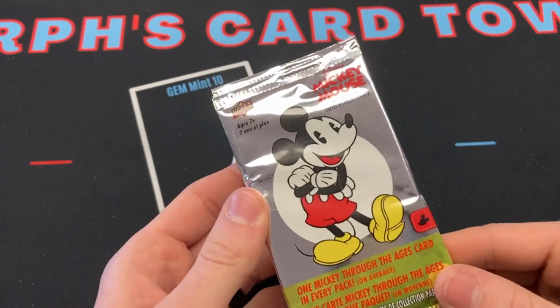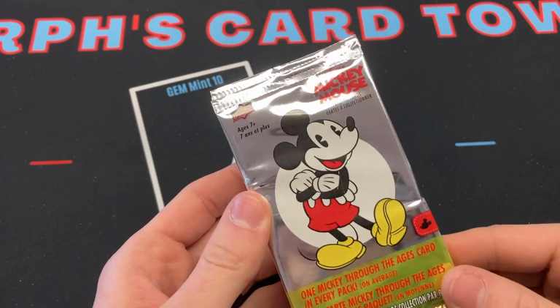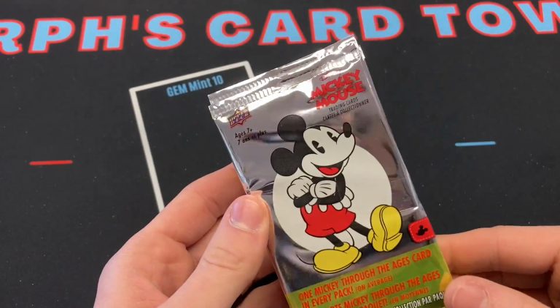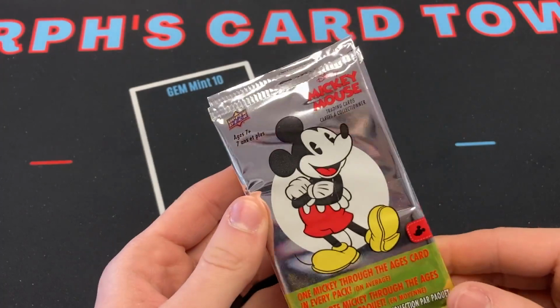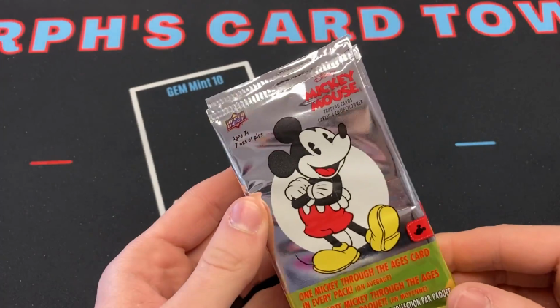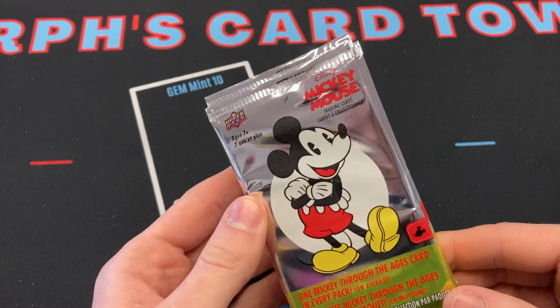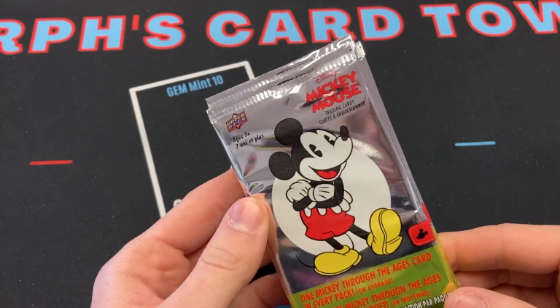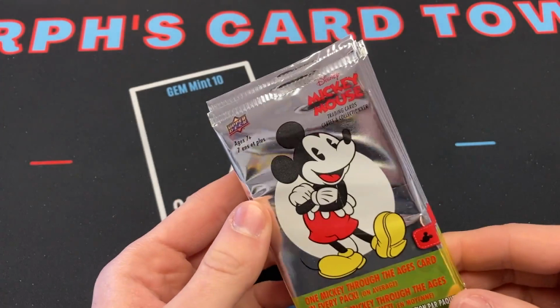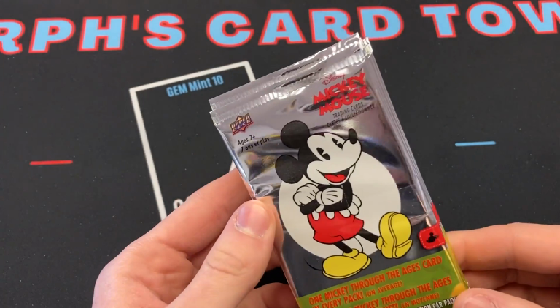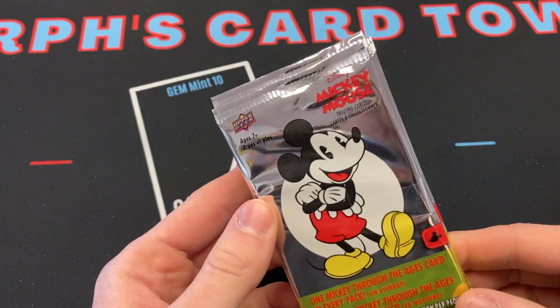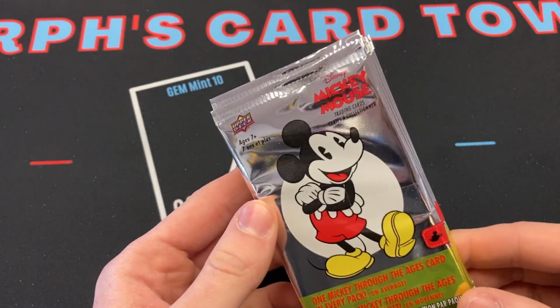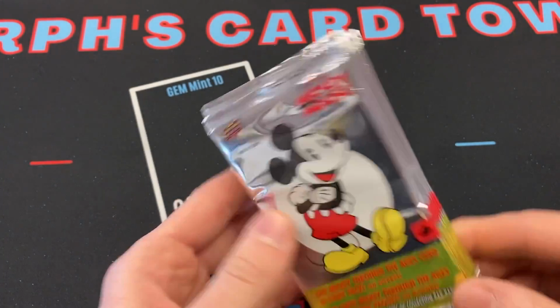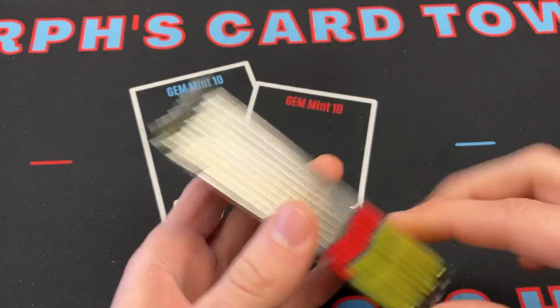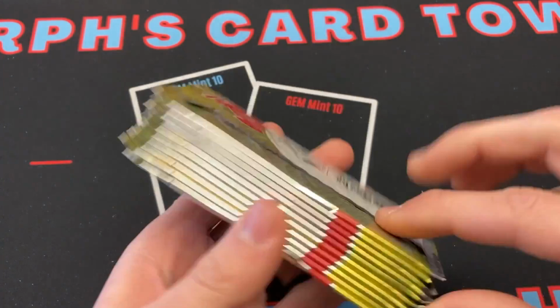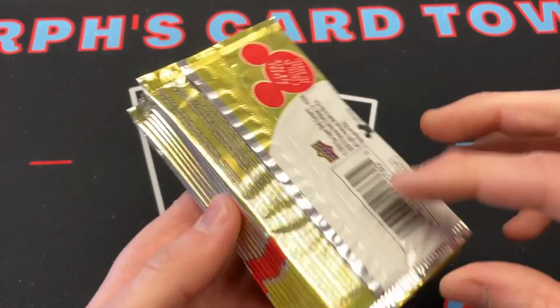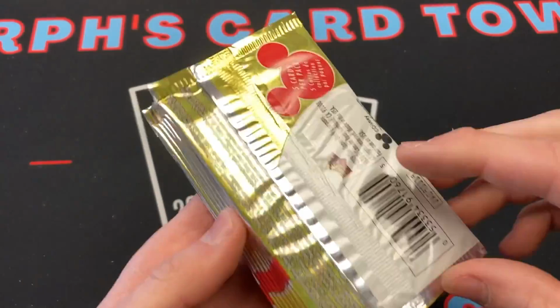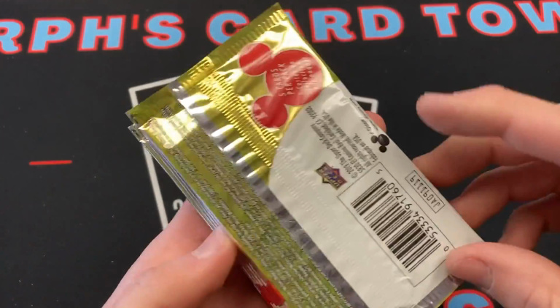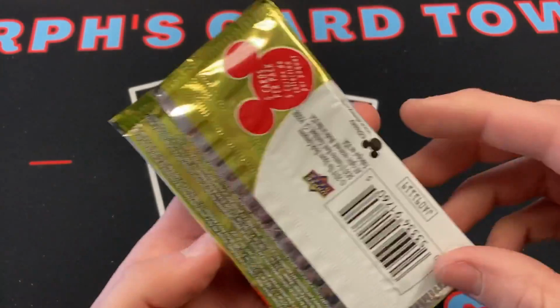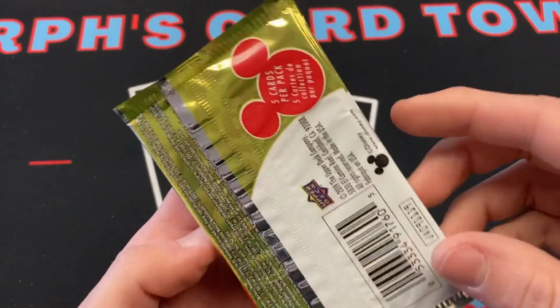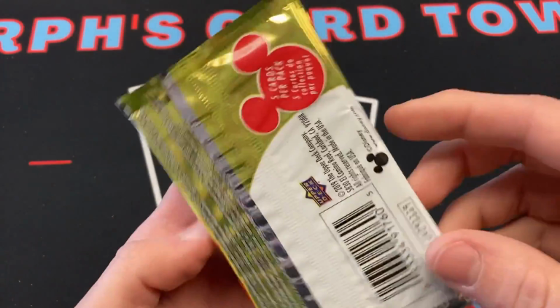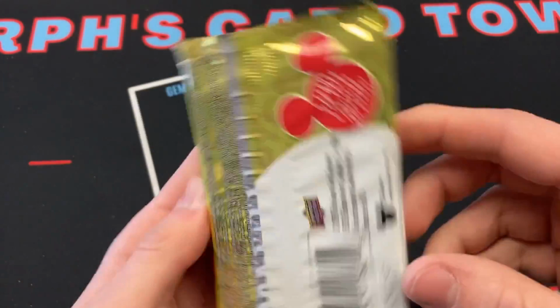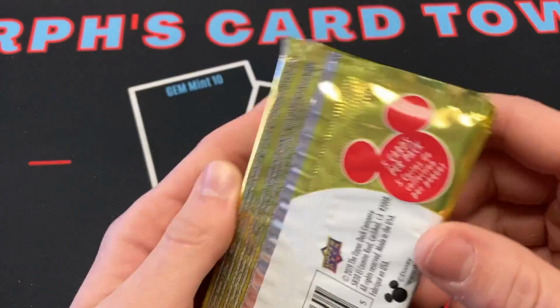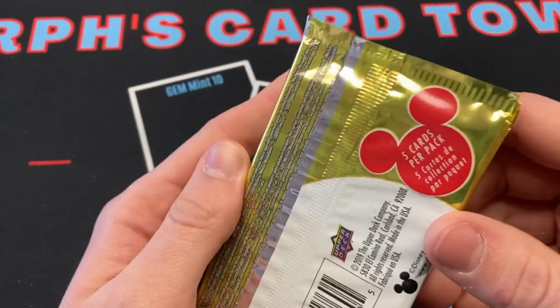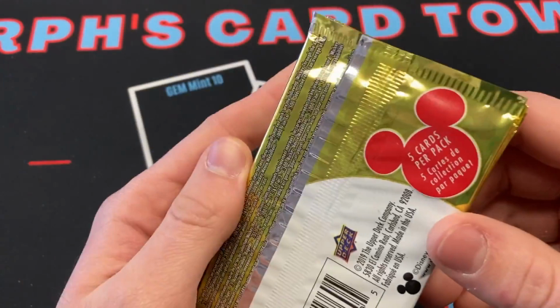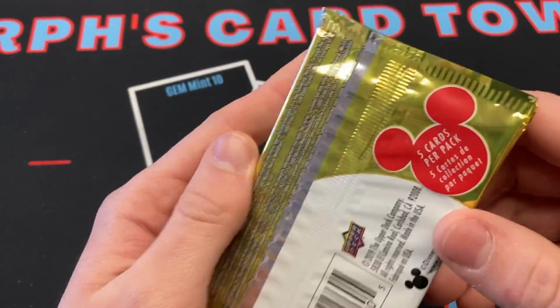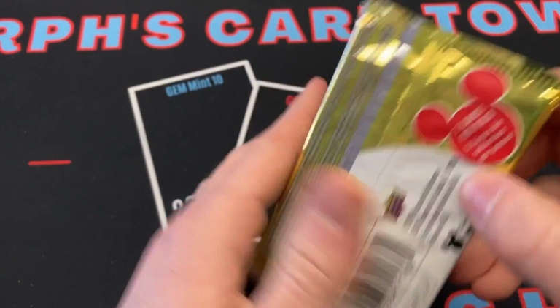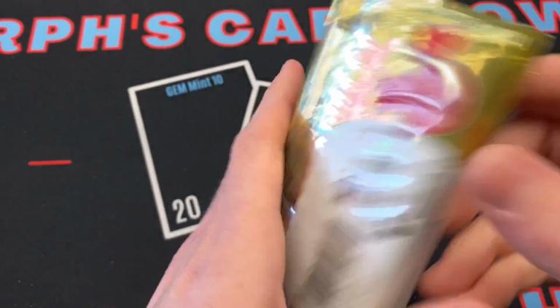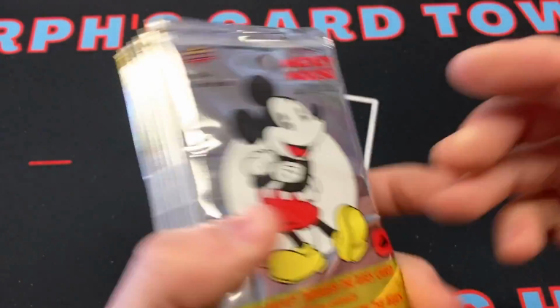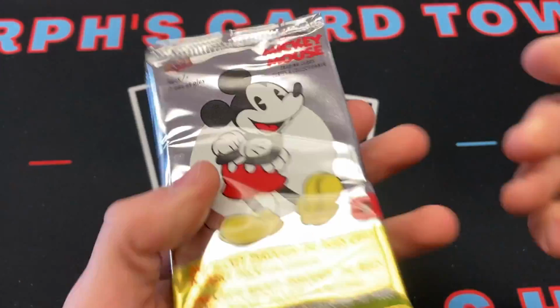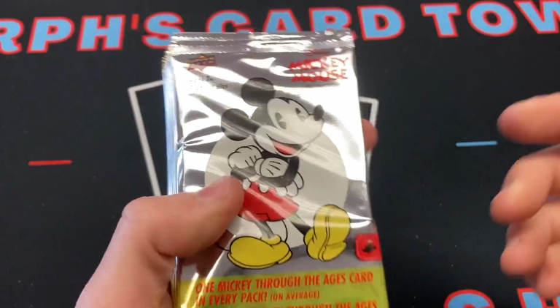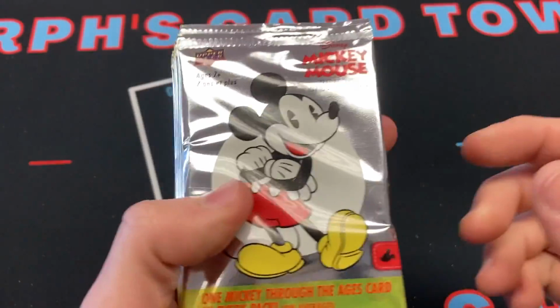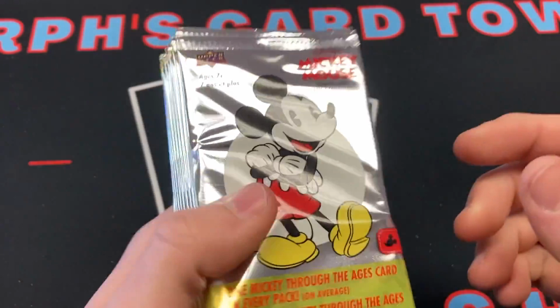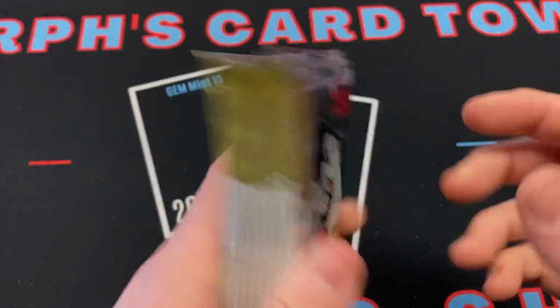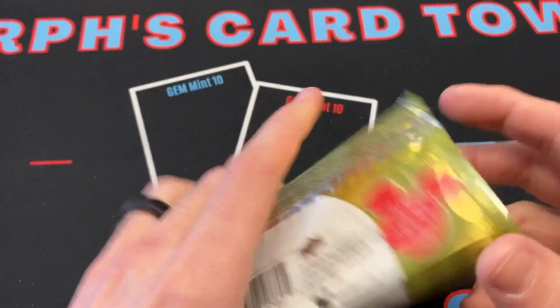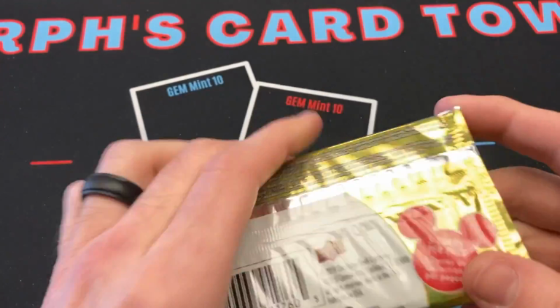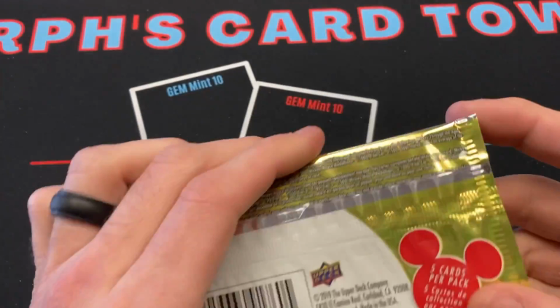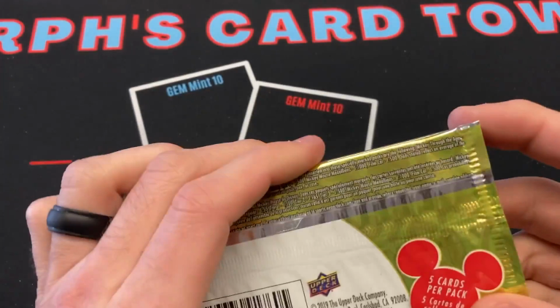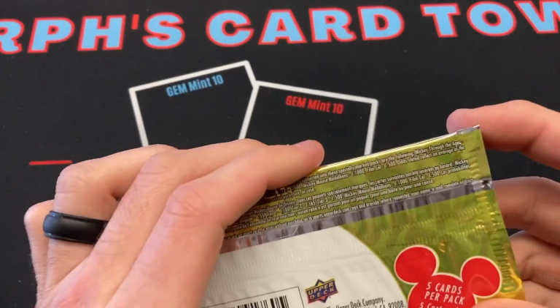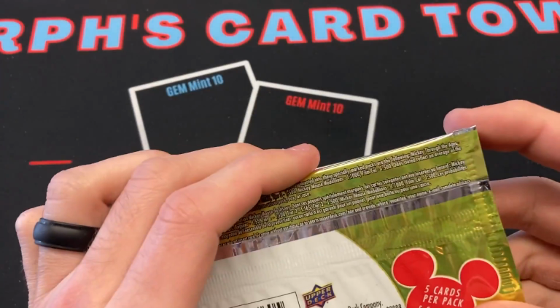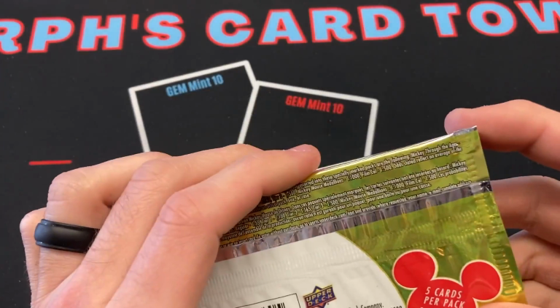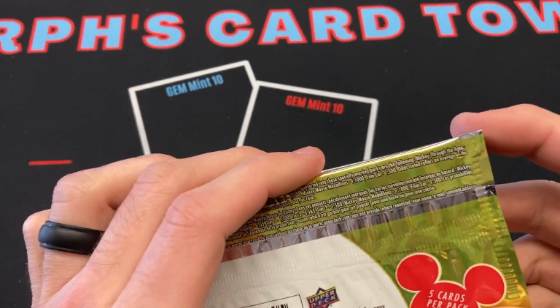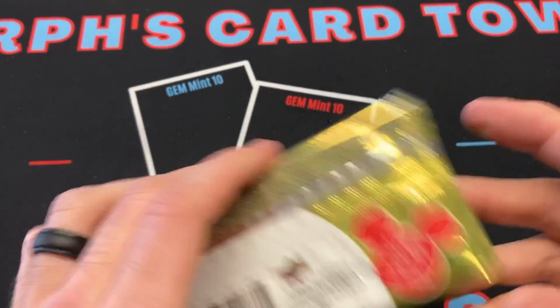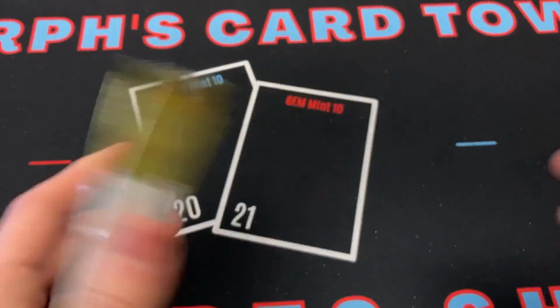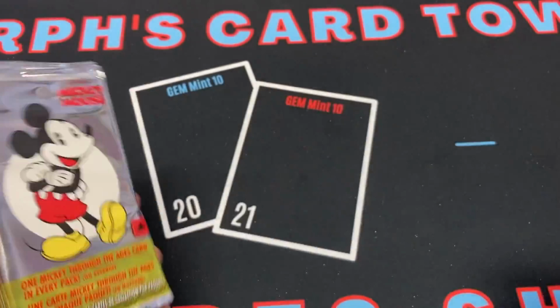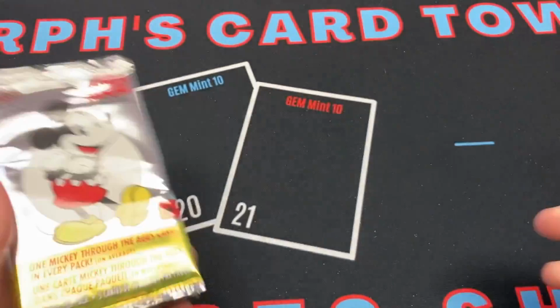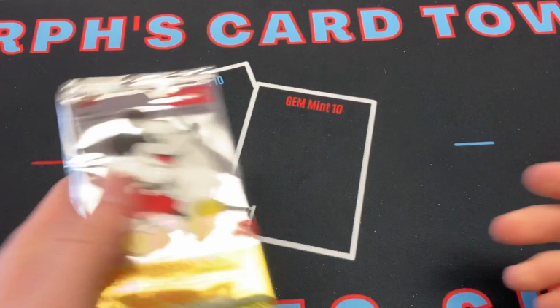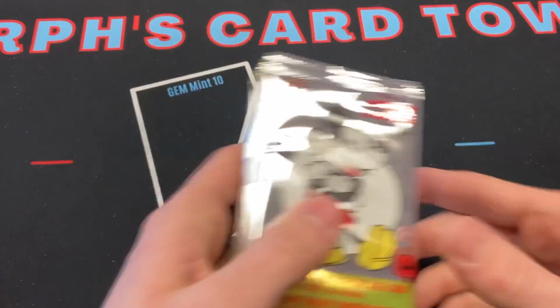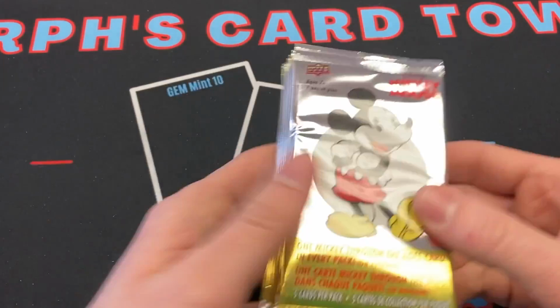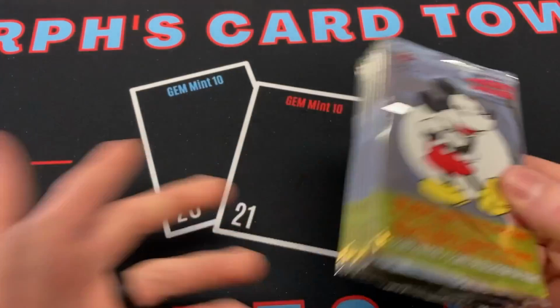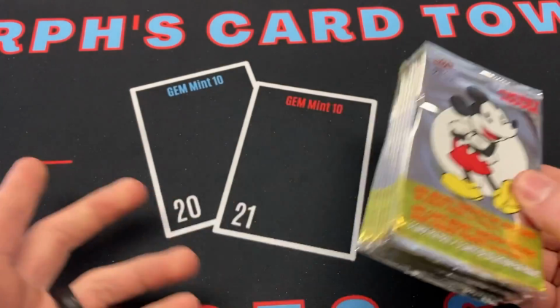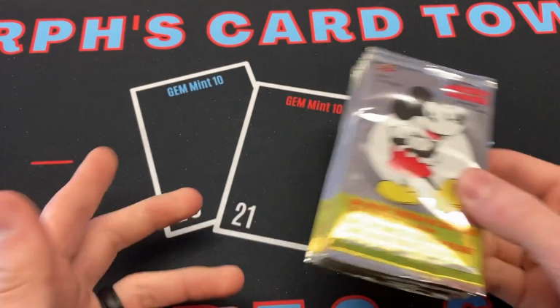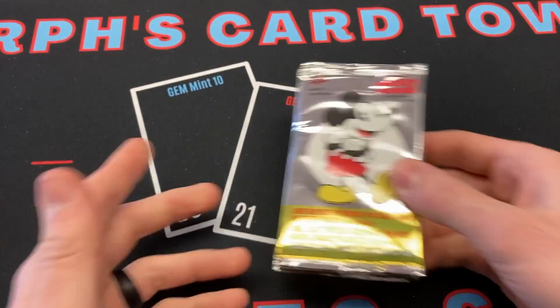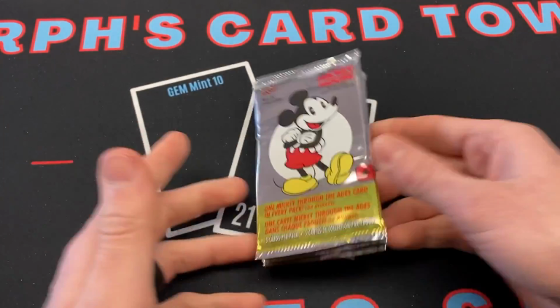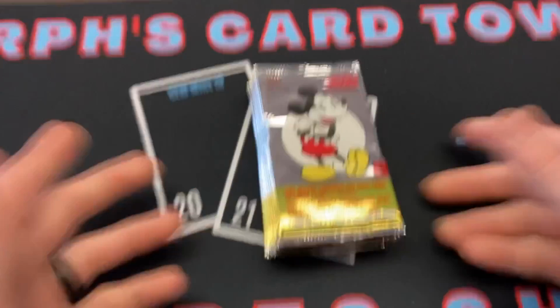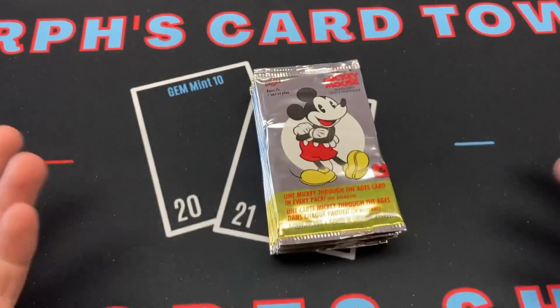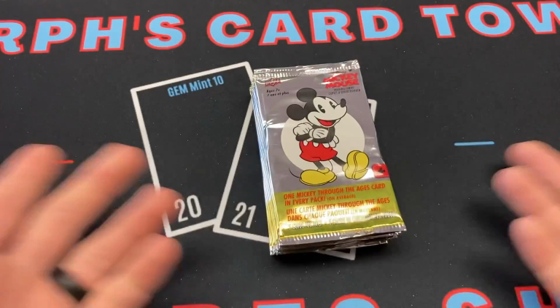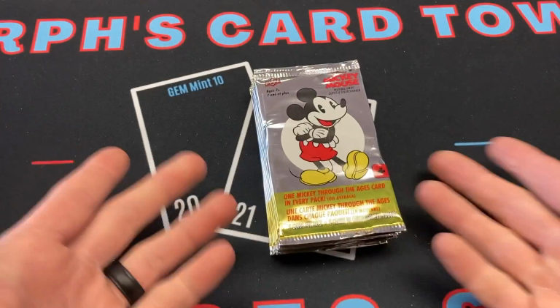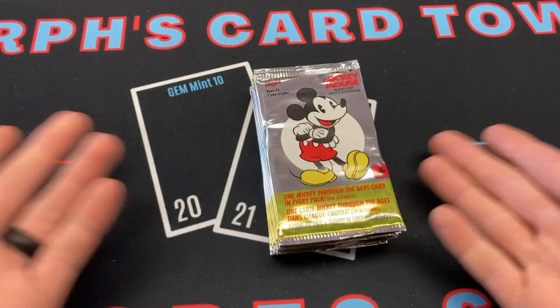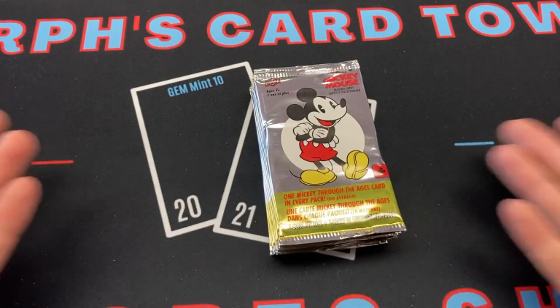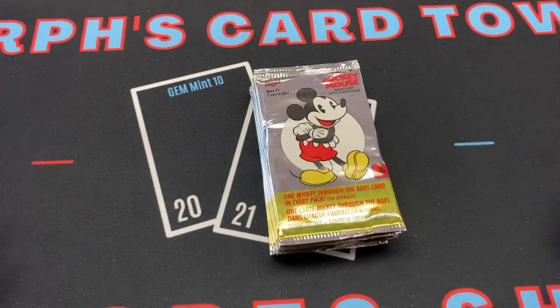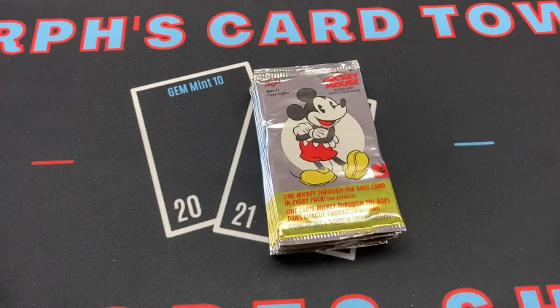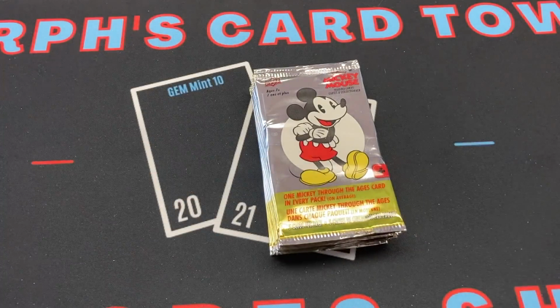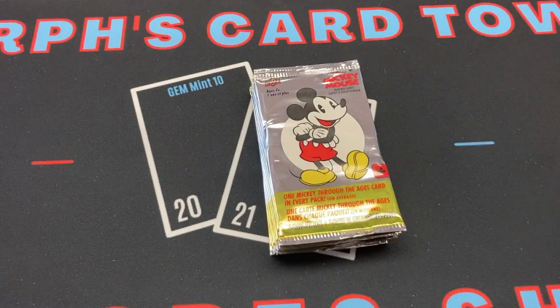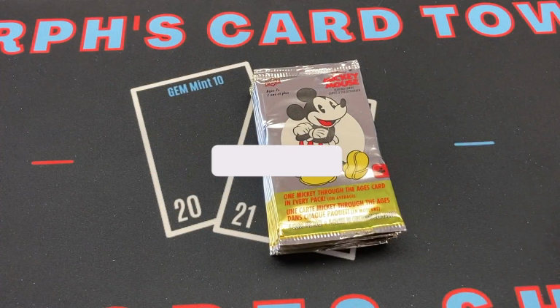I don't know exactly what year these are from — they're from 2019, so they're fairly recent. Maybe we can get a one-on-one autograph of Mickey Mouse.